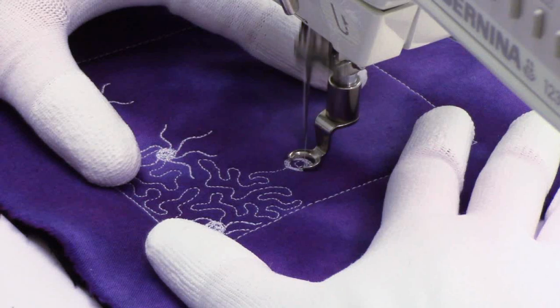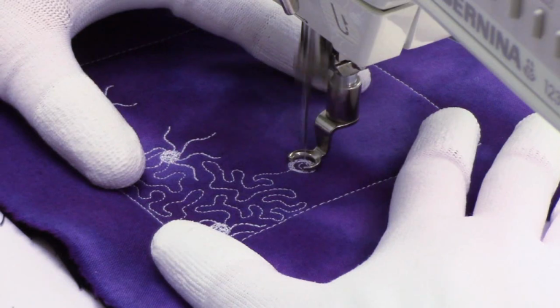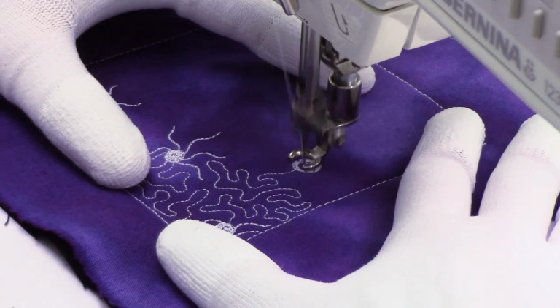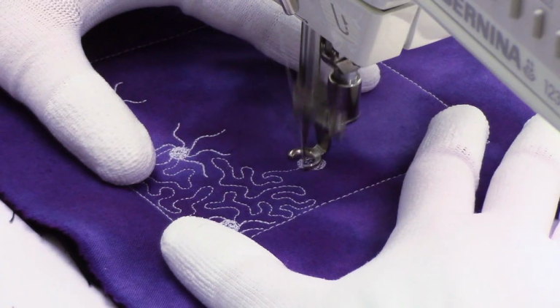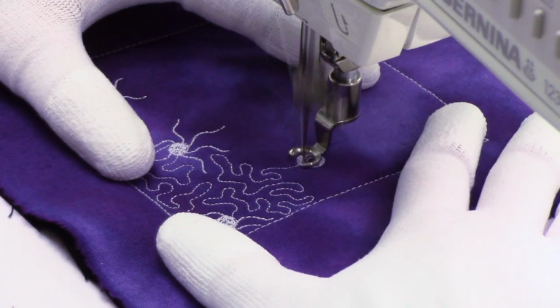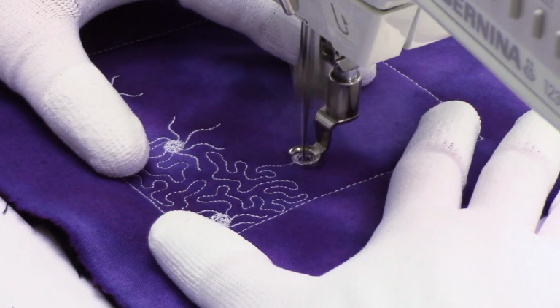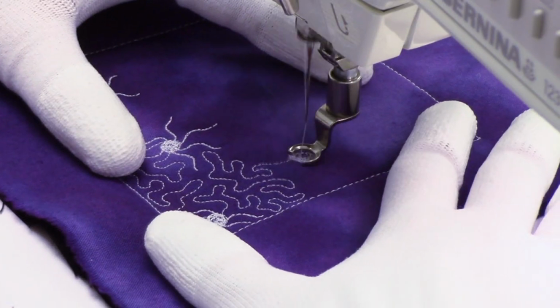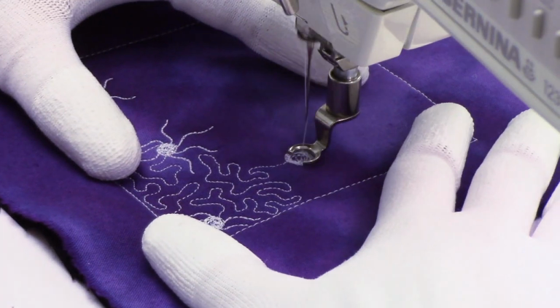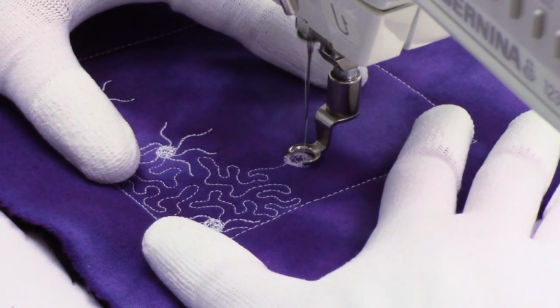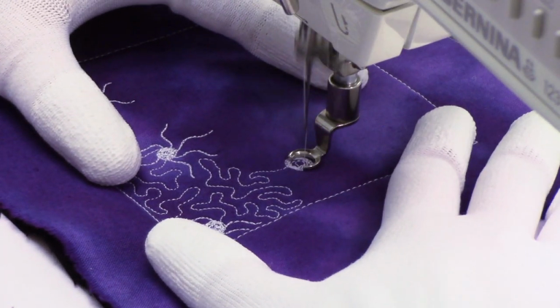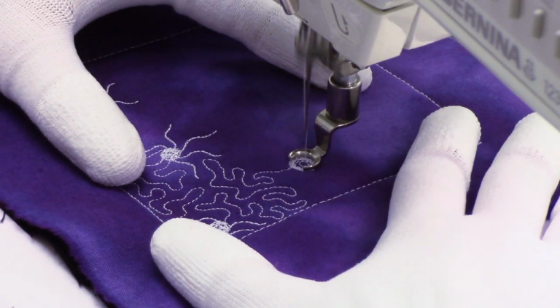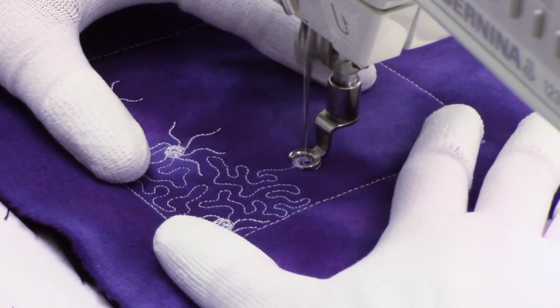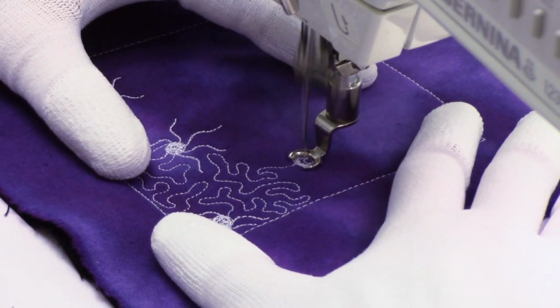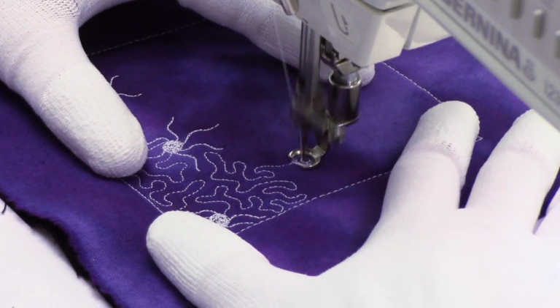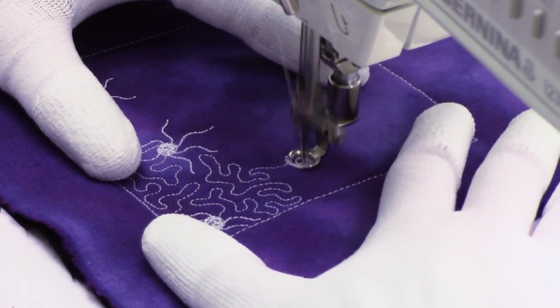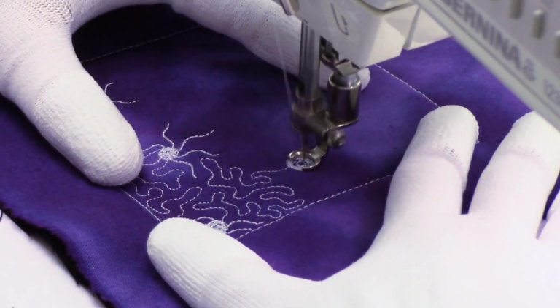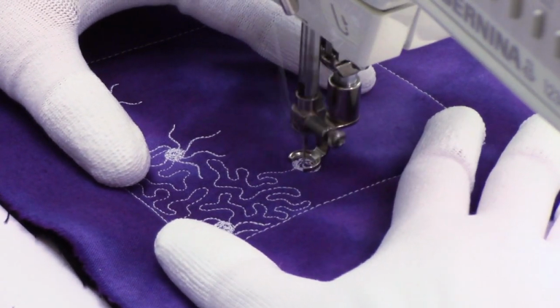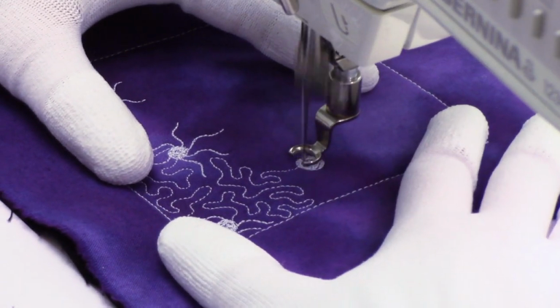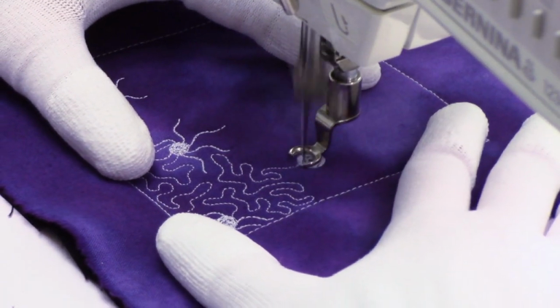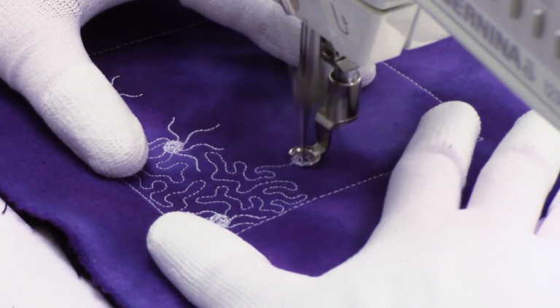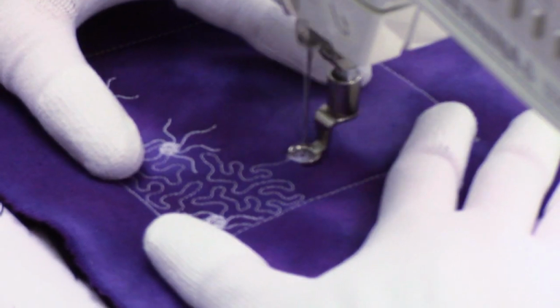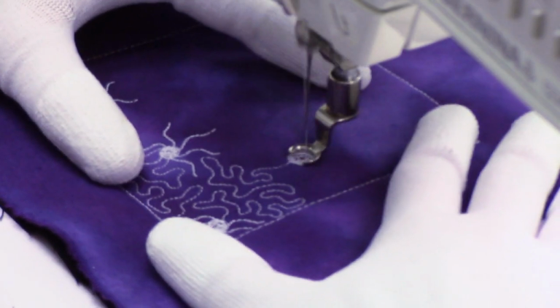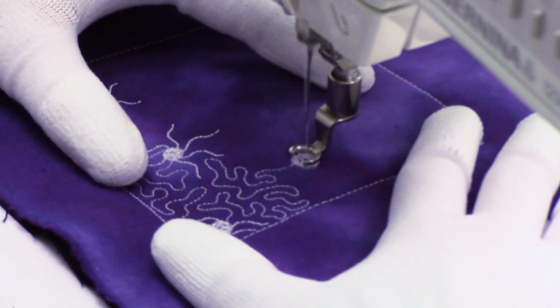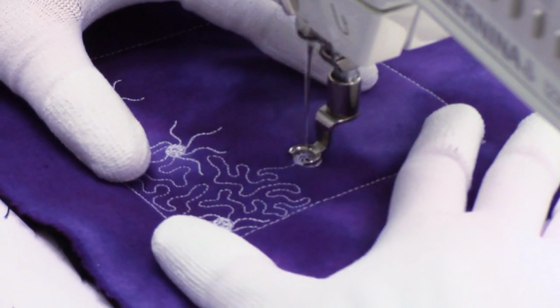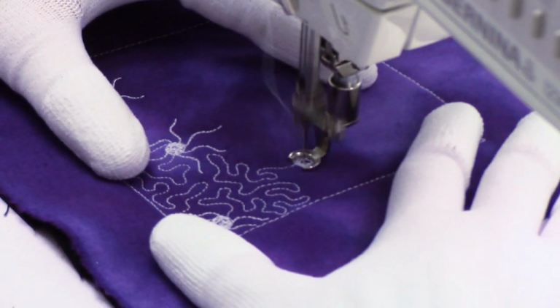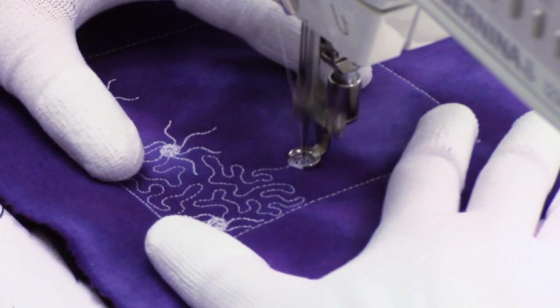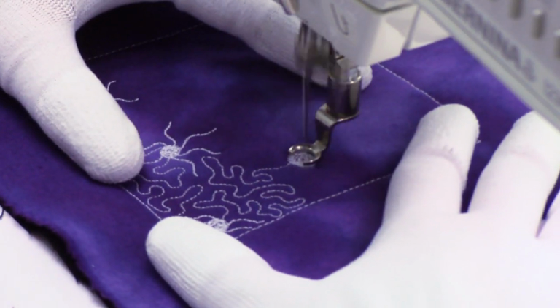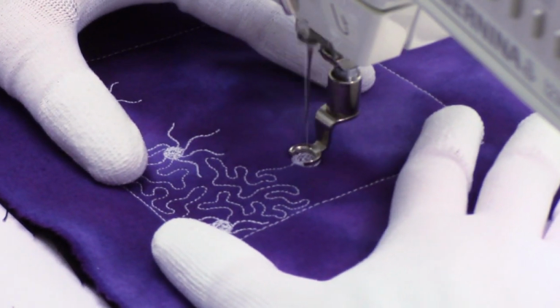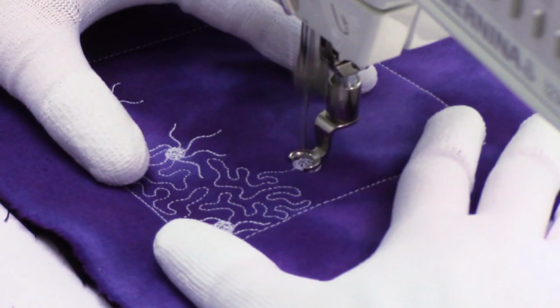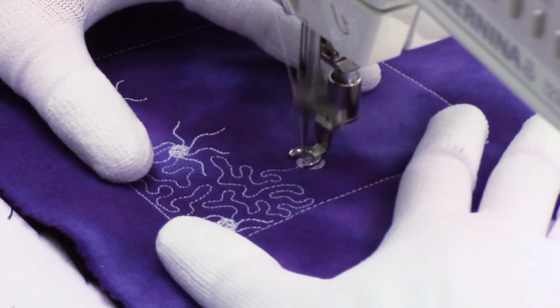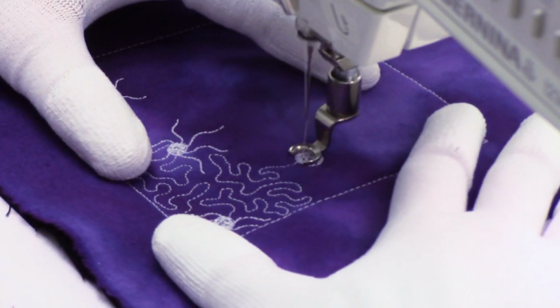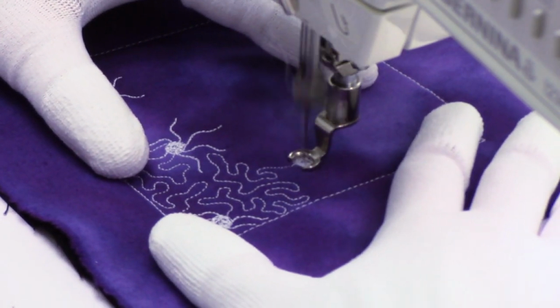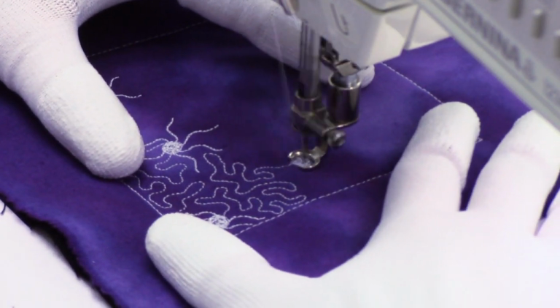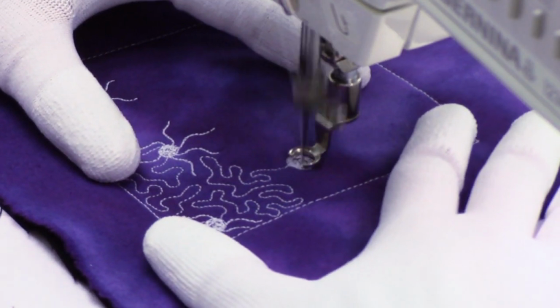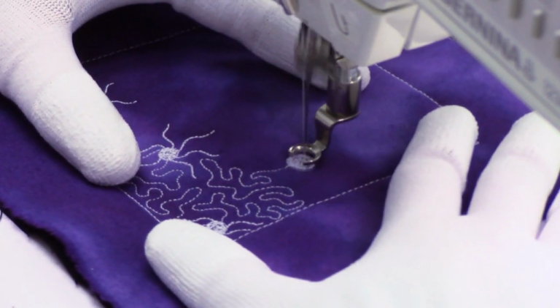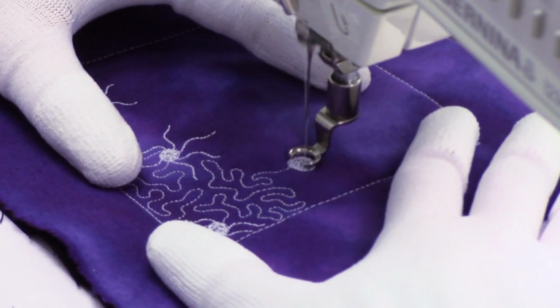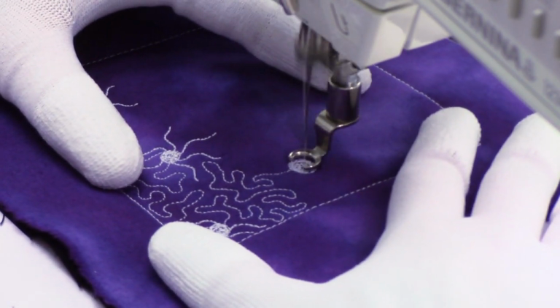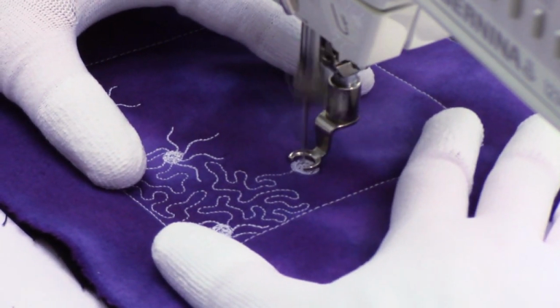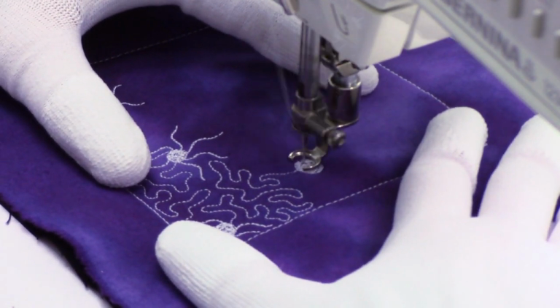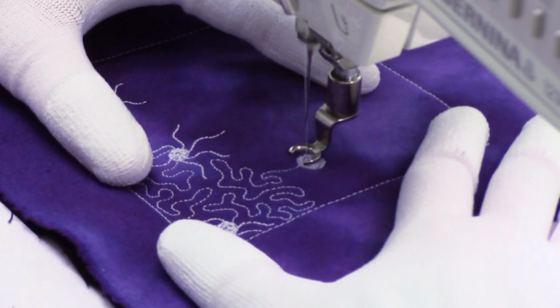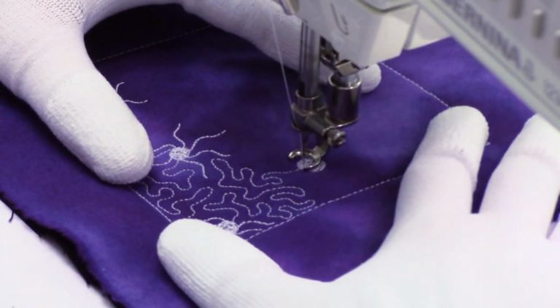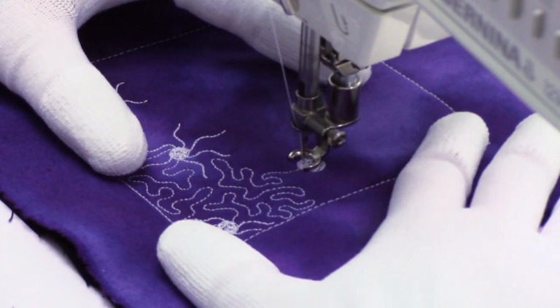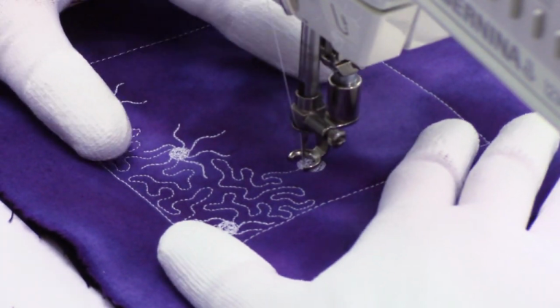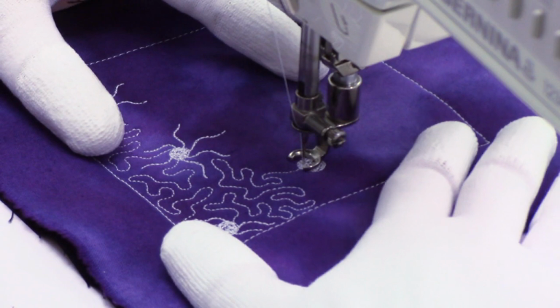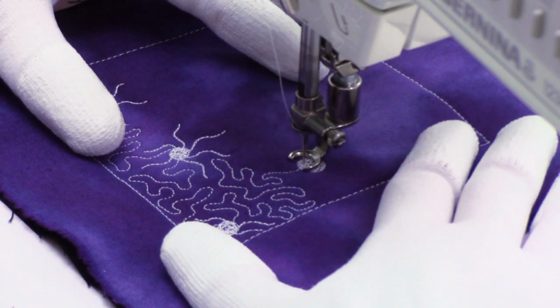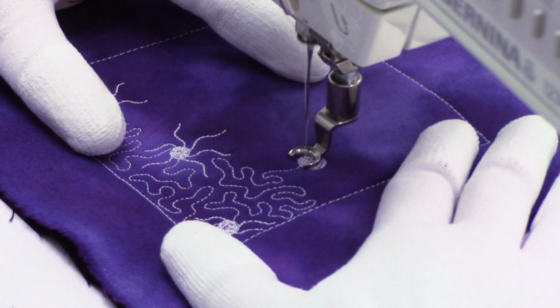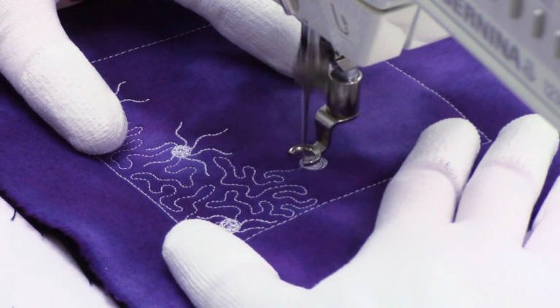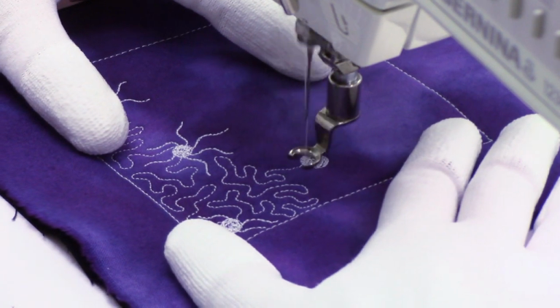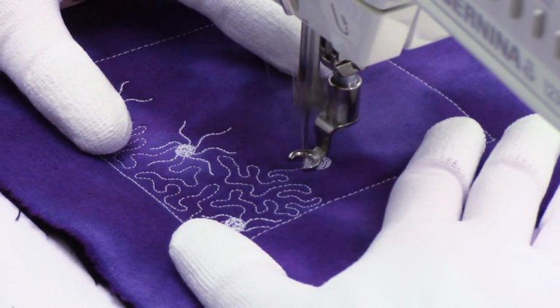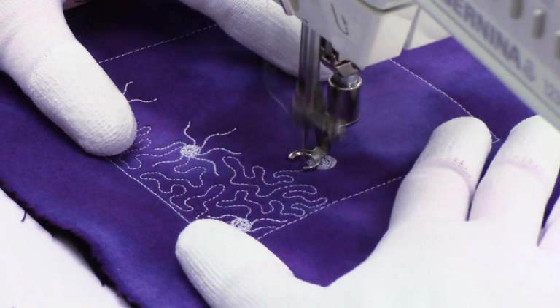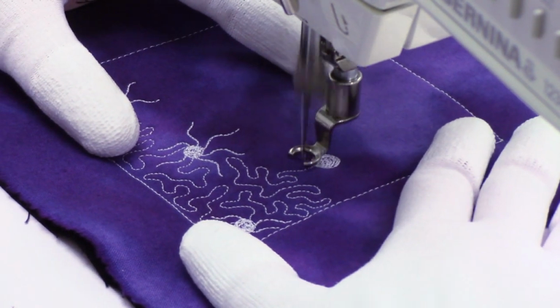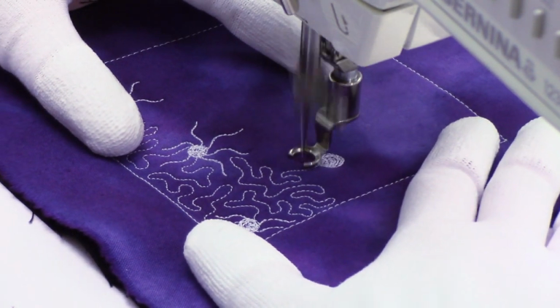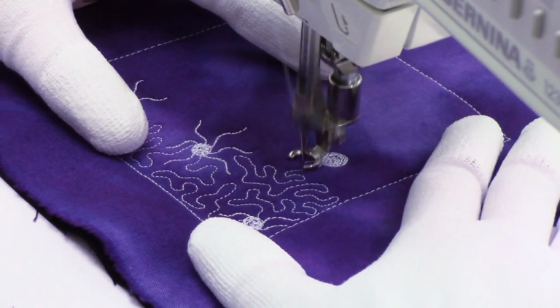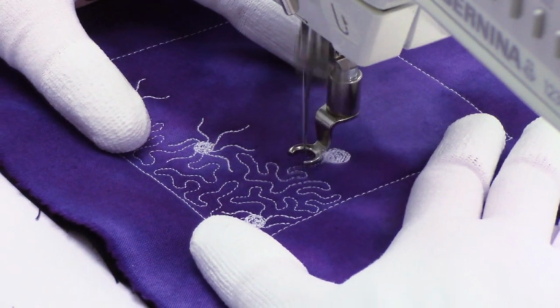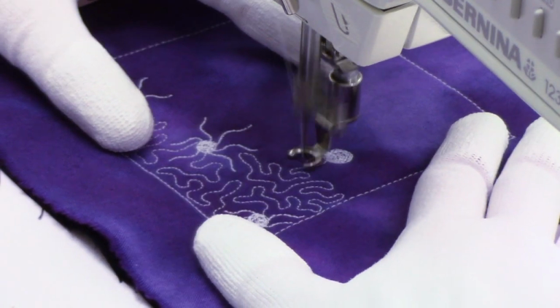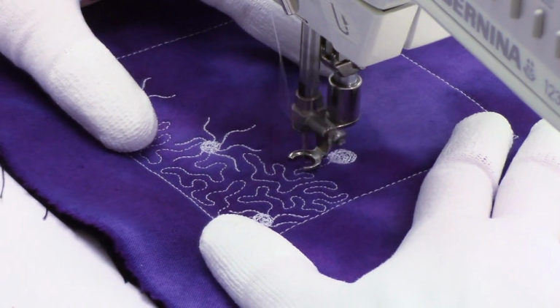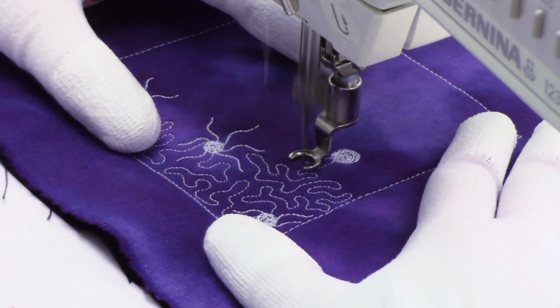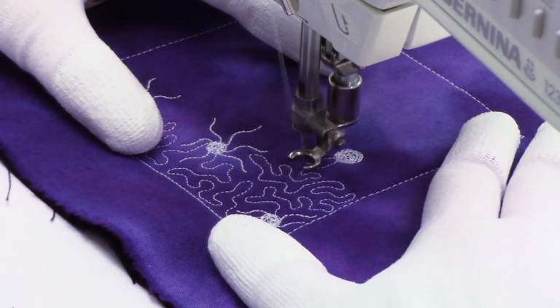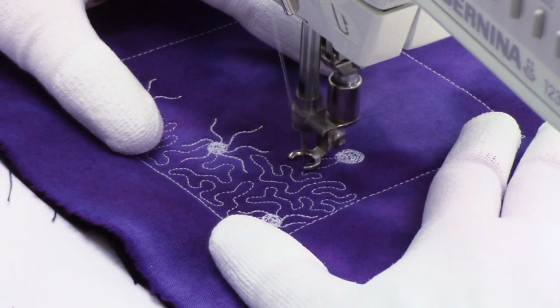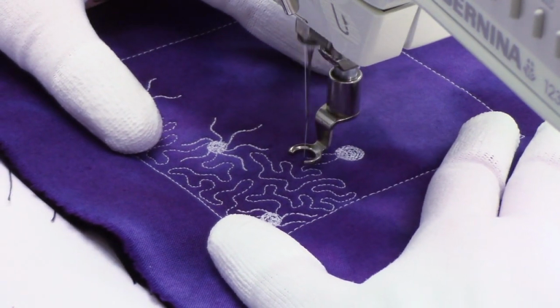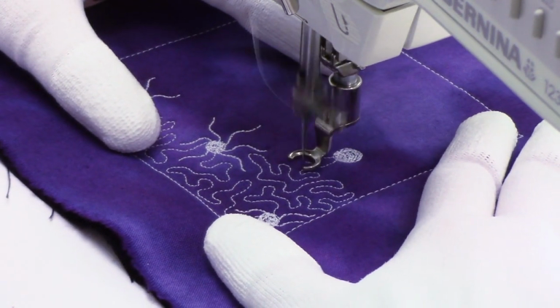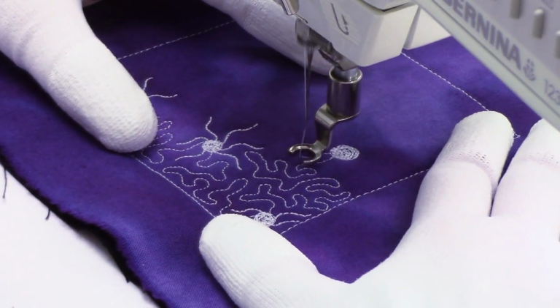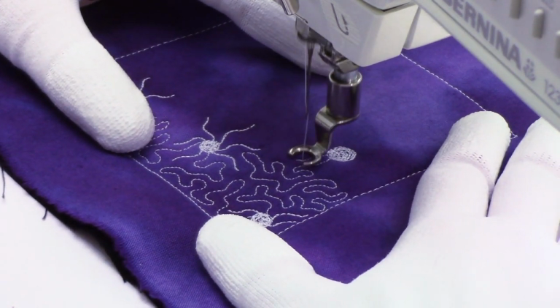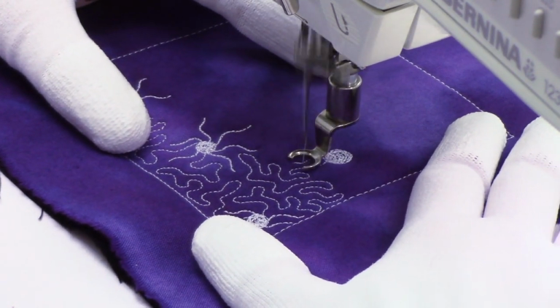Hello my quilting friends! Leah Day here with a new free motion quilting tutorial, and today I'm stitching Itsy Bitsy Spider!